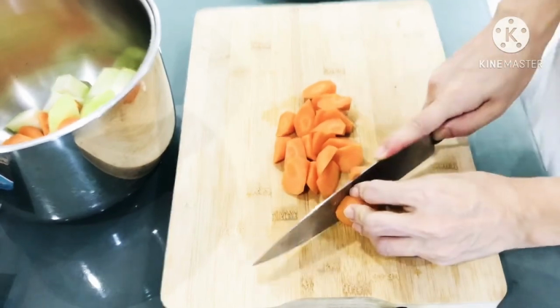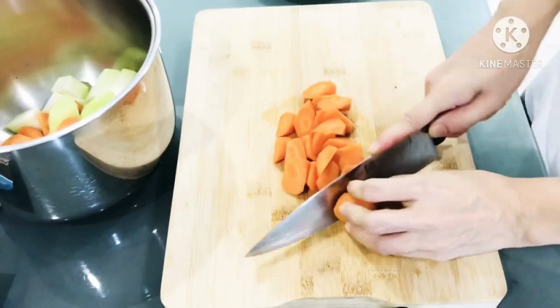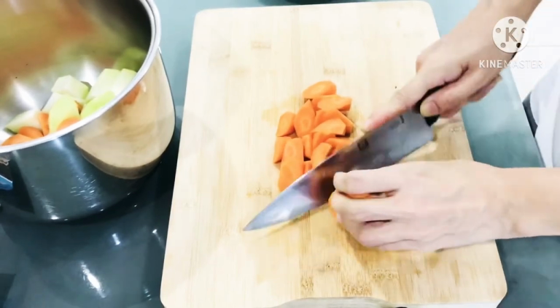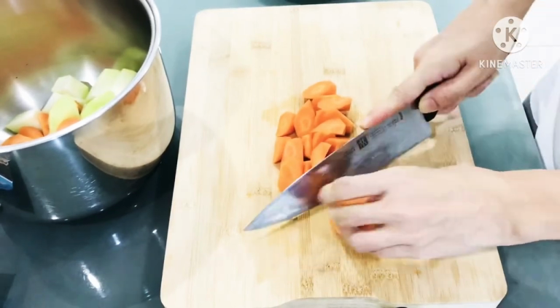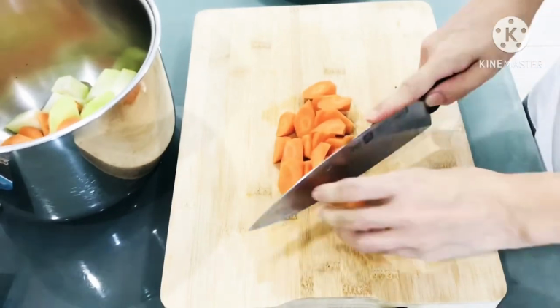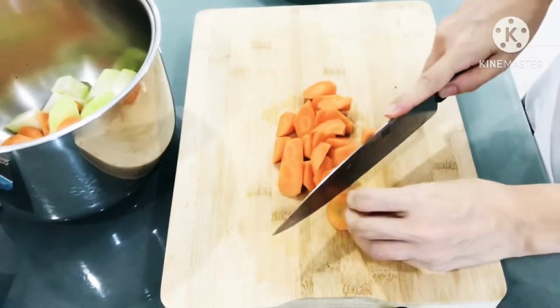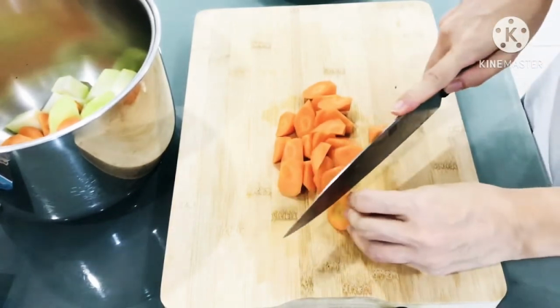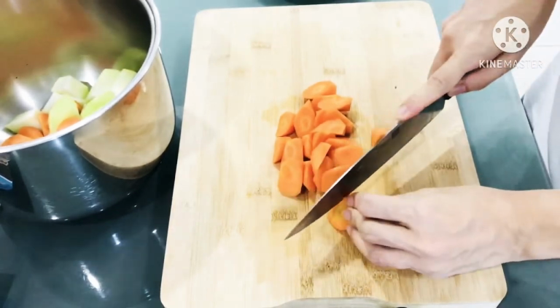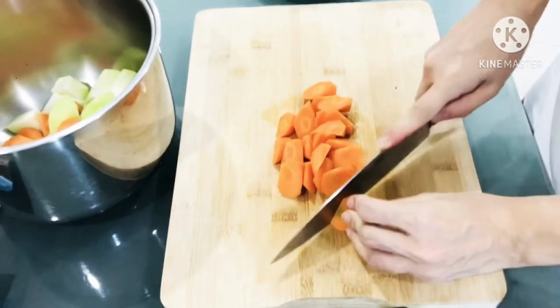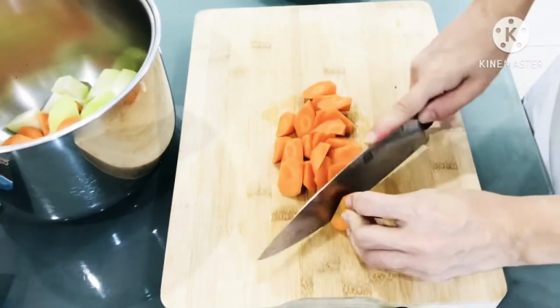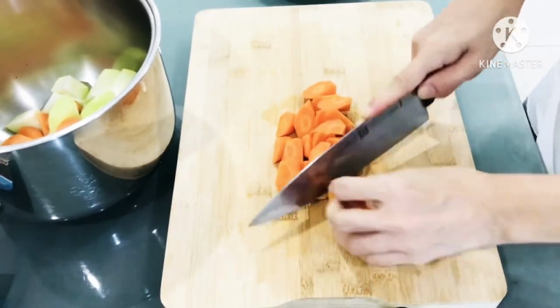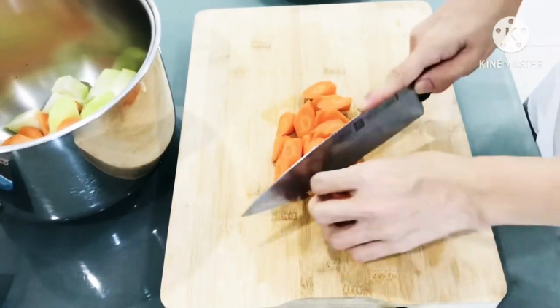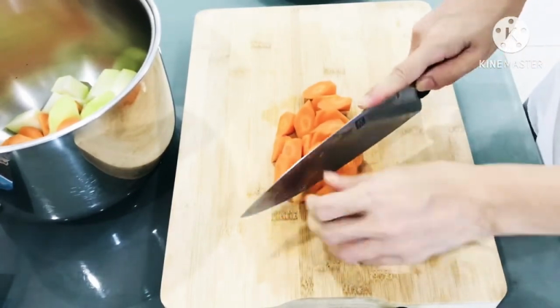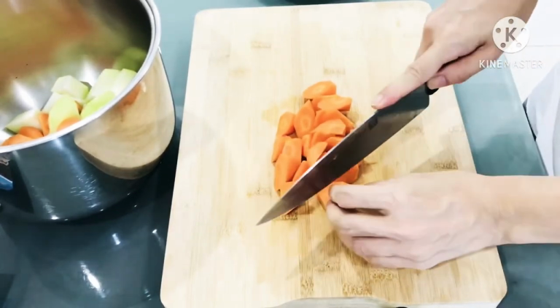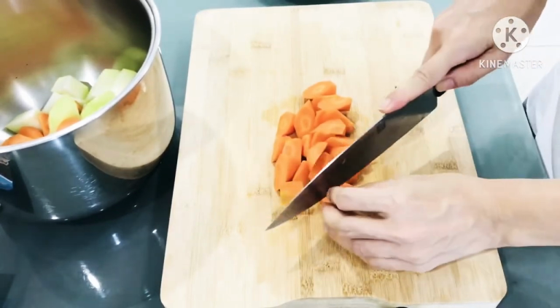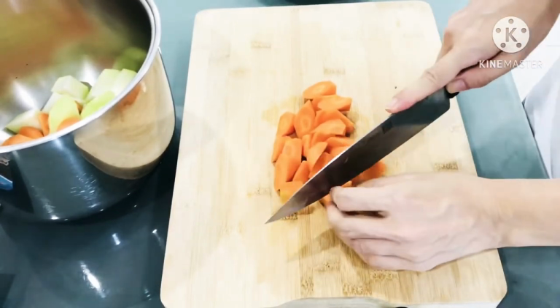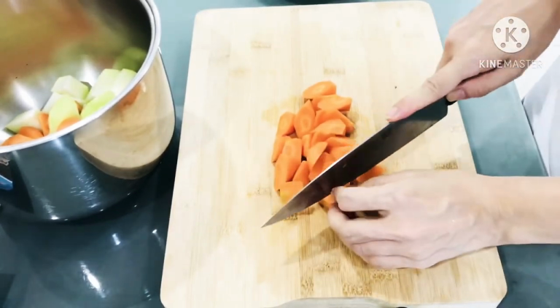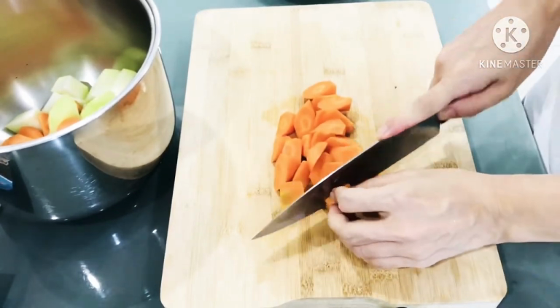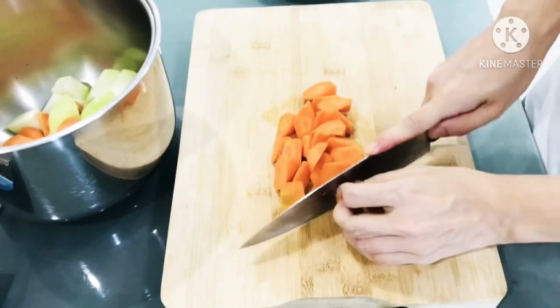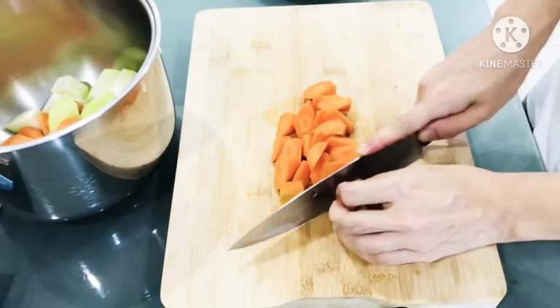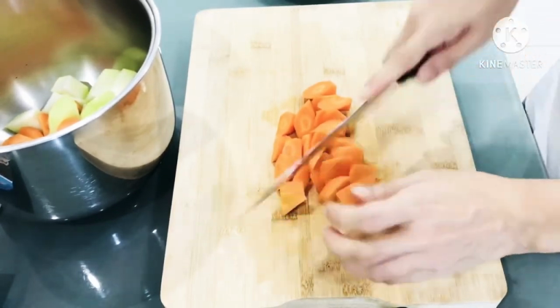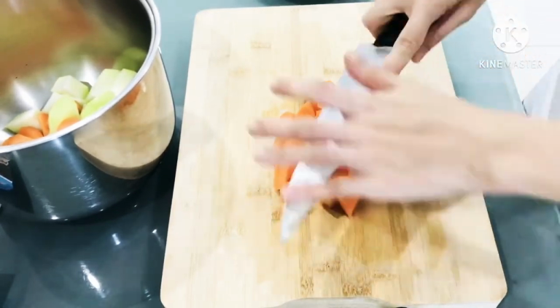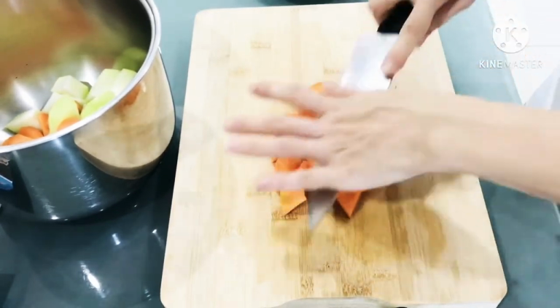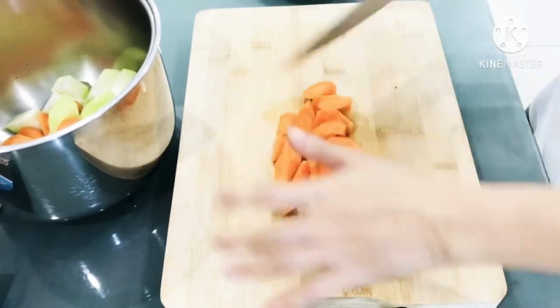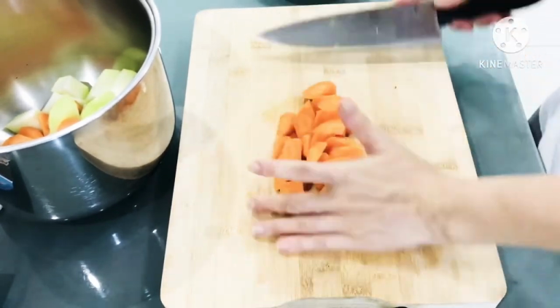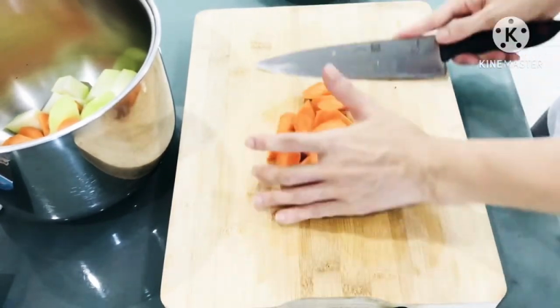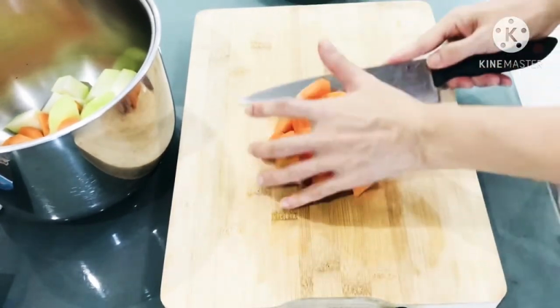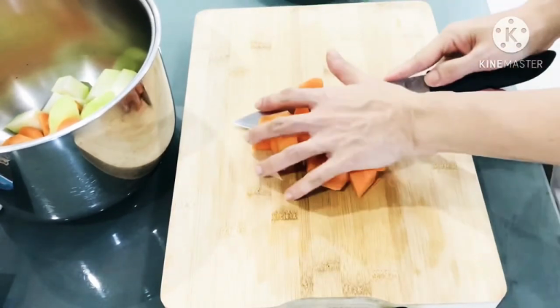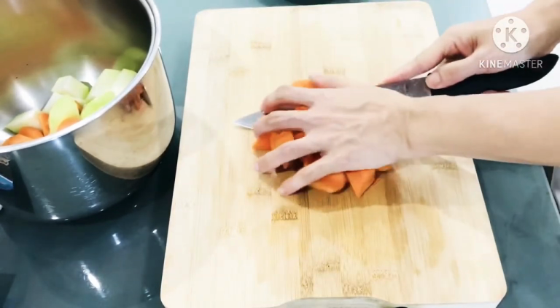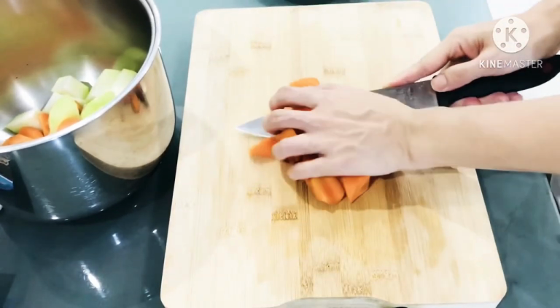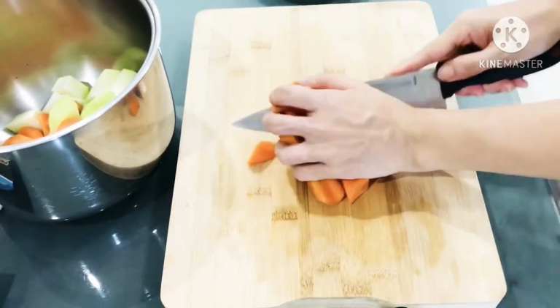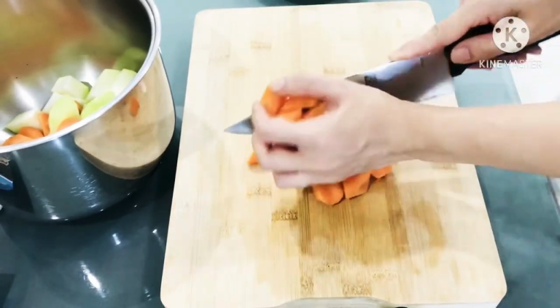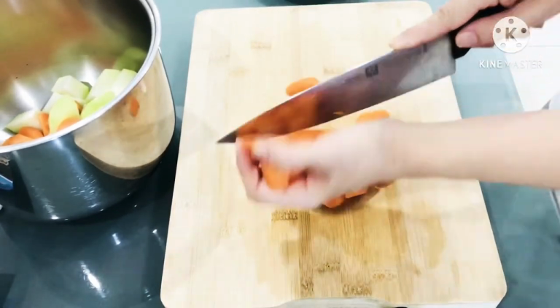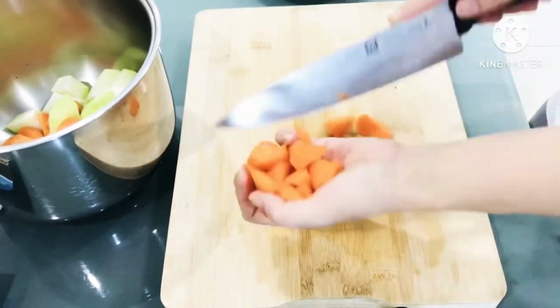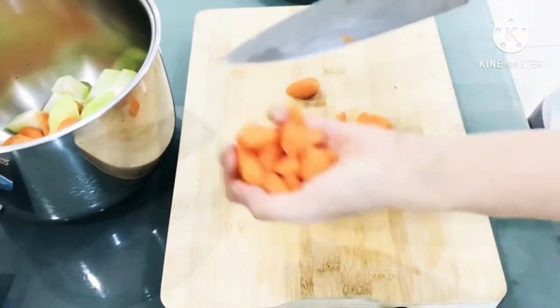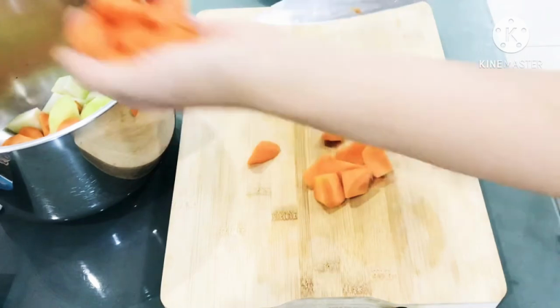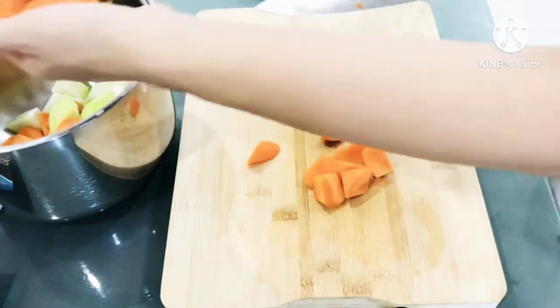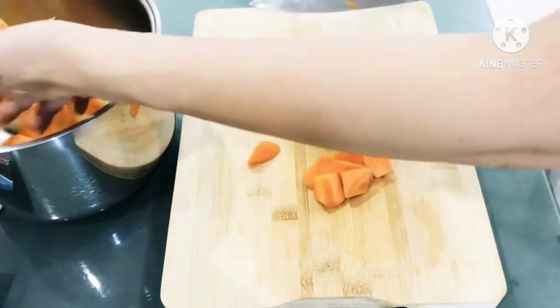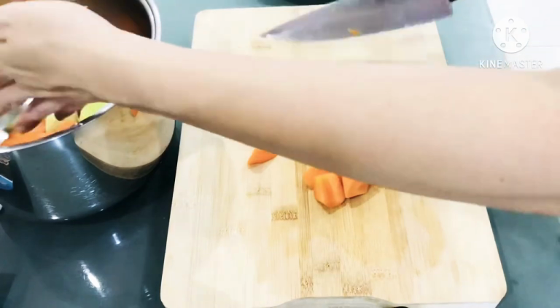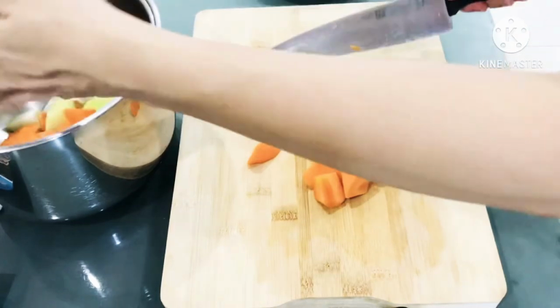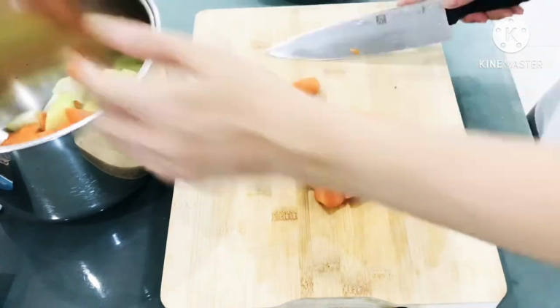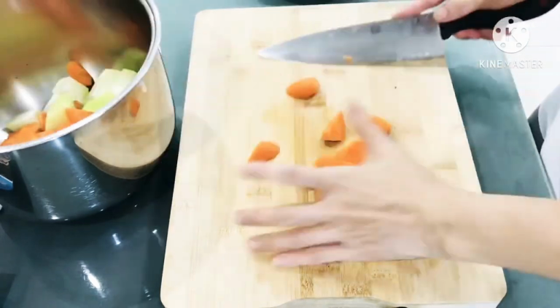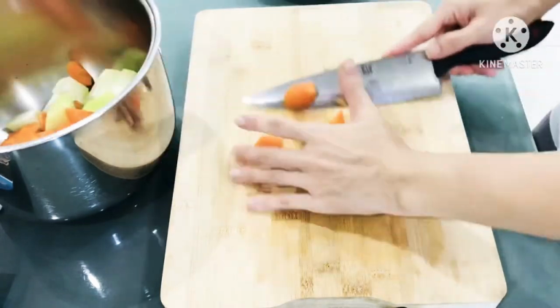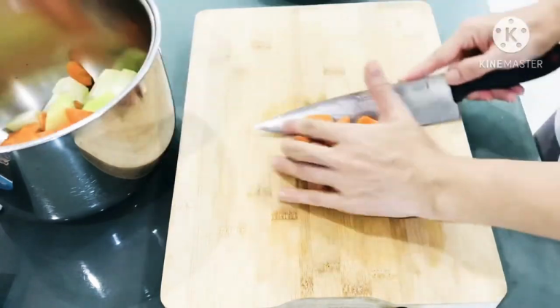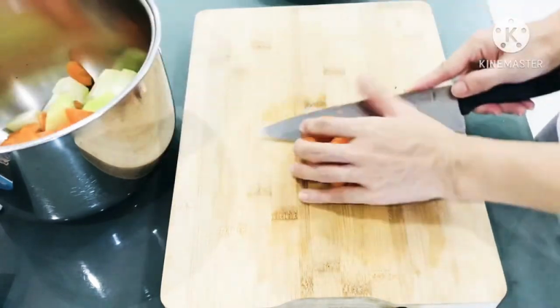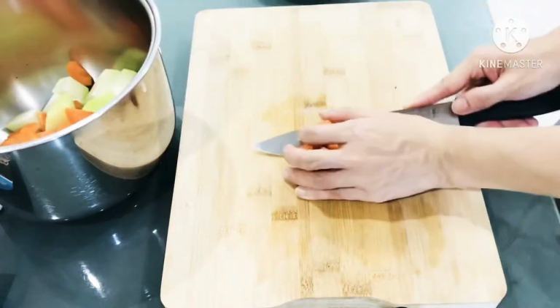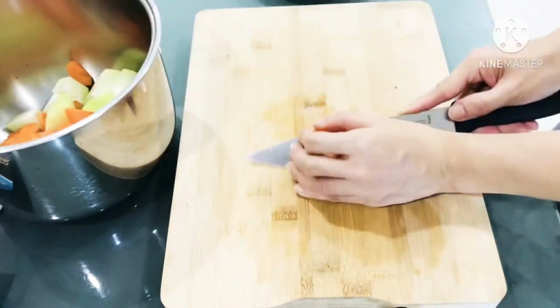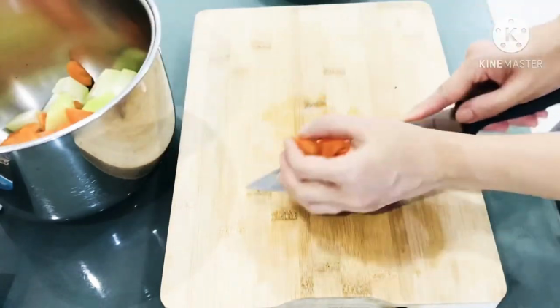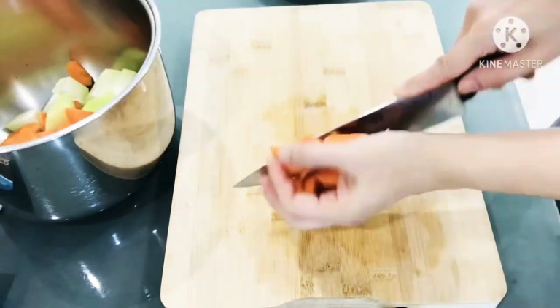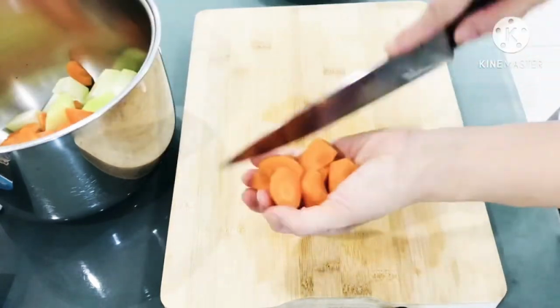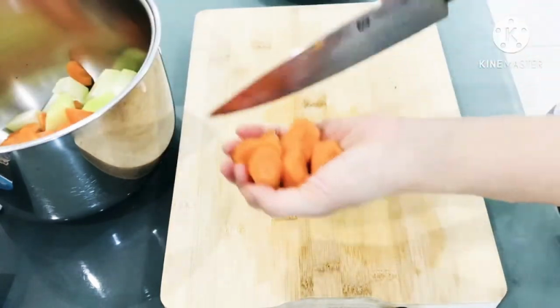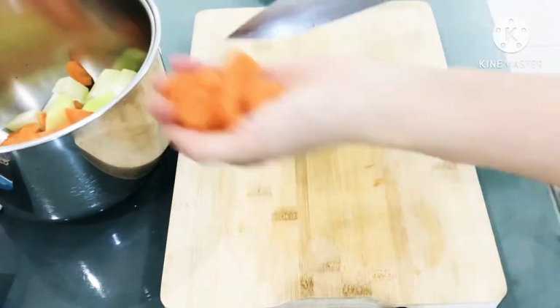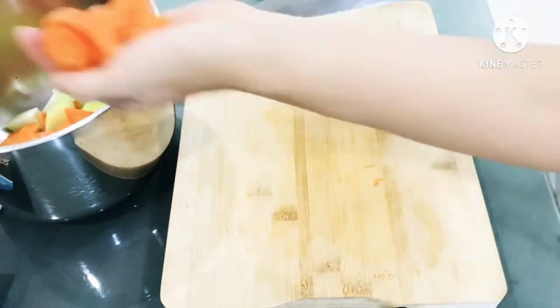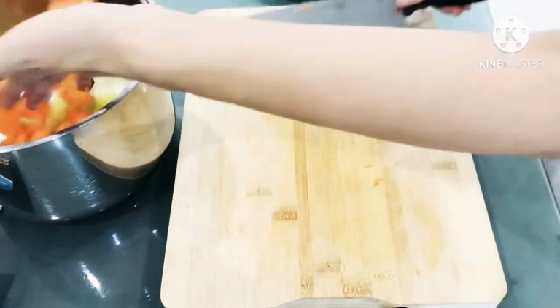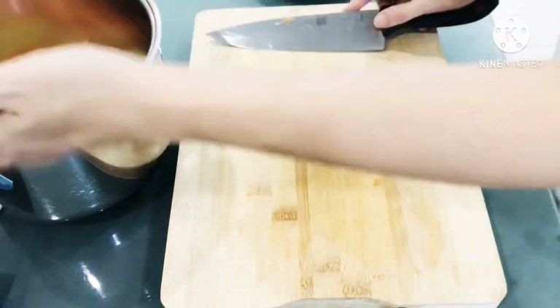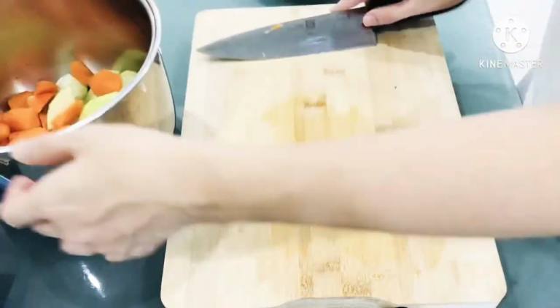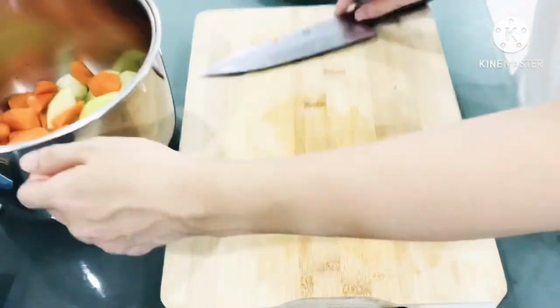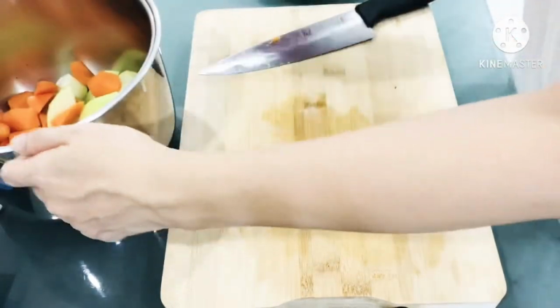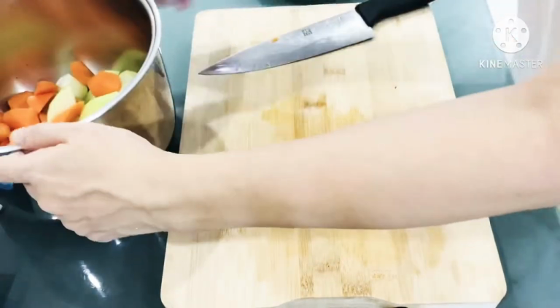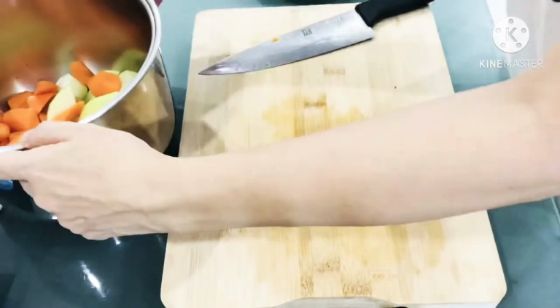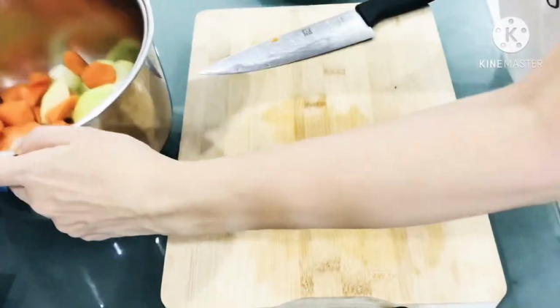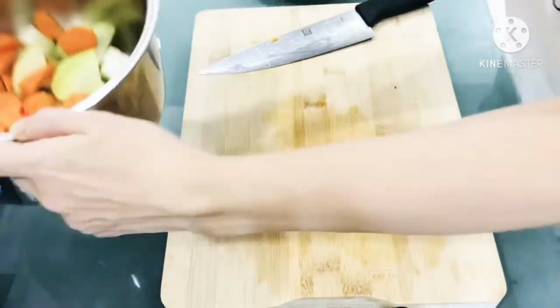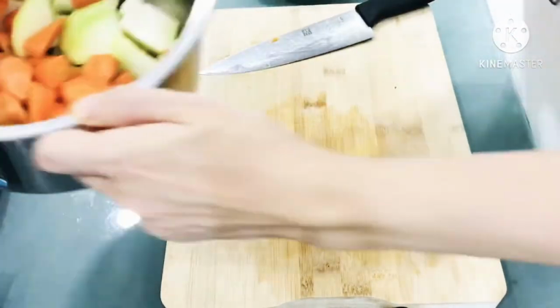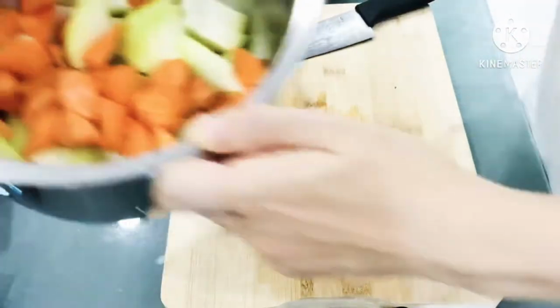This soup is definitely the perfect and brilliant soup for those who want to lose weight in the summer. Besides that, this soup is also a great way to beat the summer heat, which keeps our body cool and refreshing.